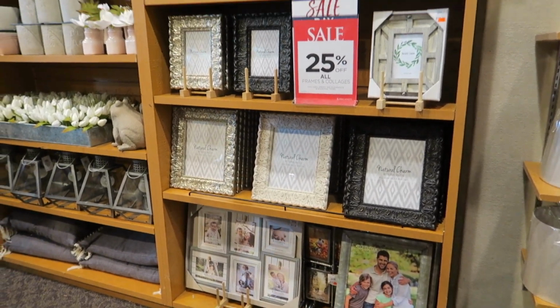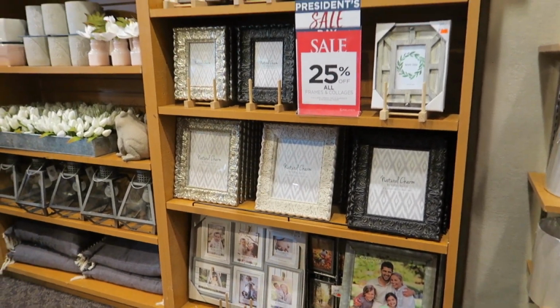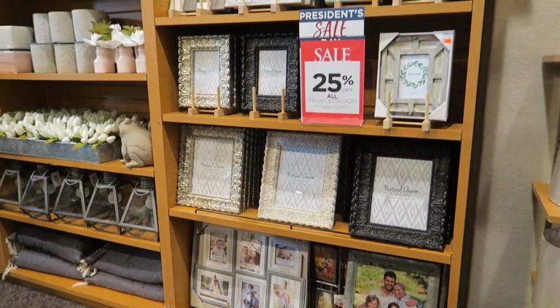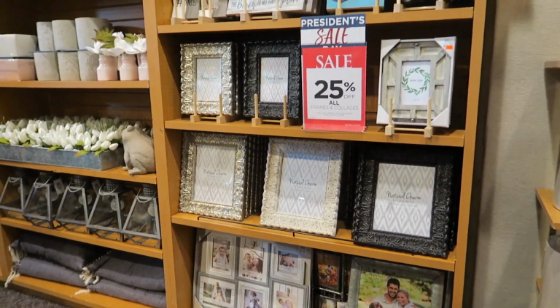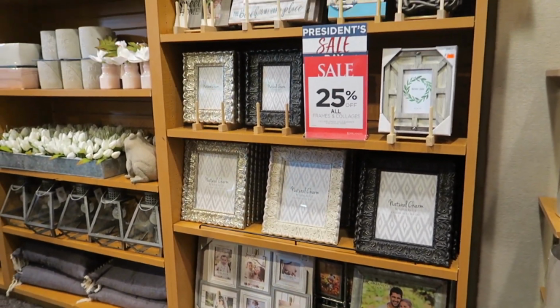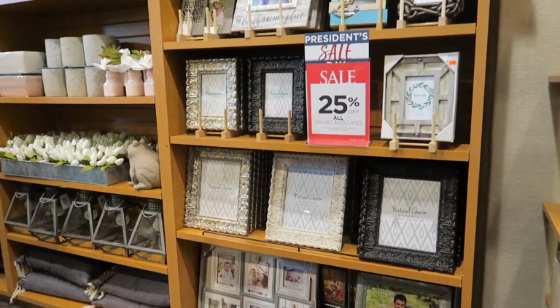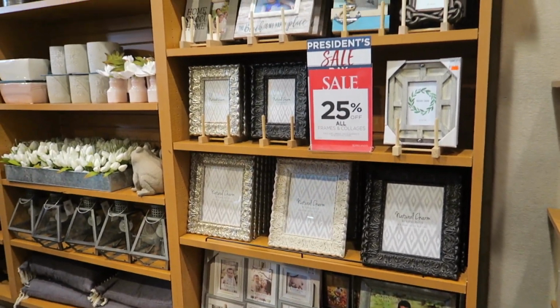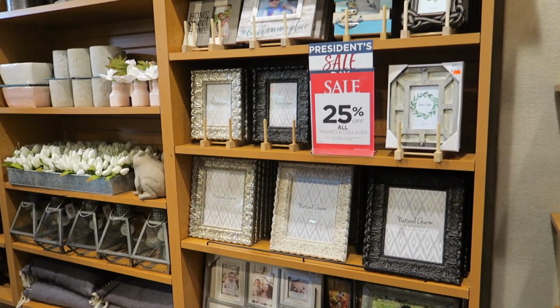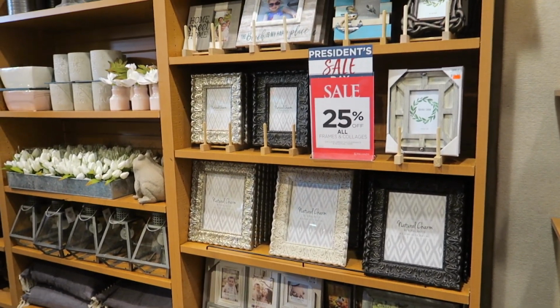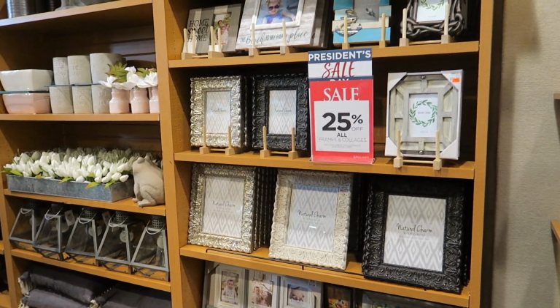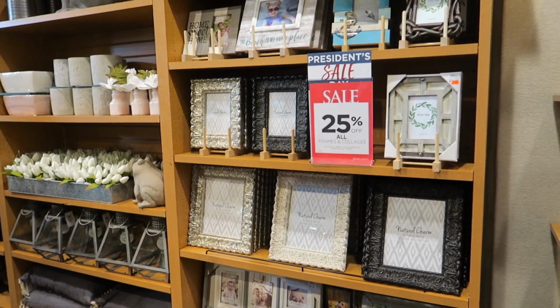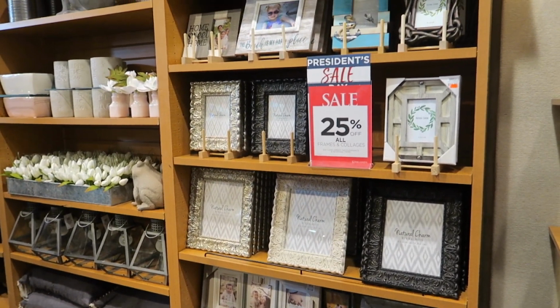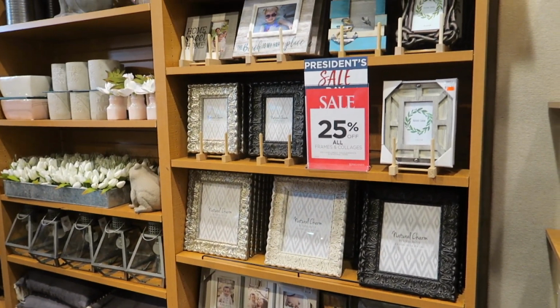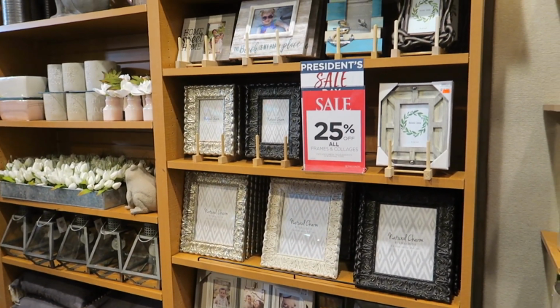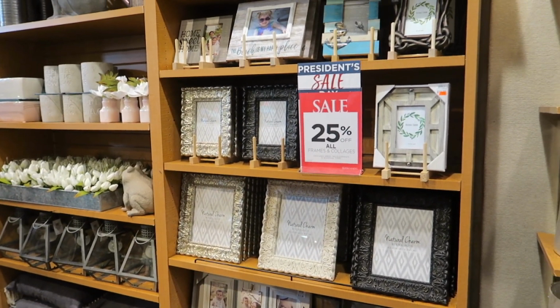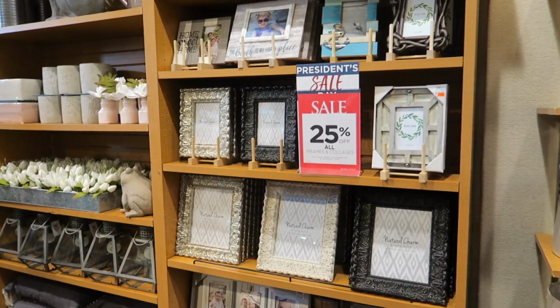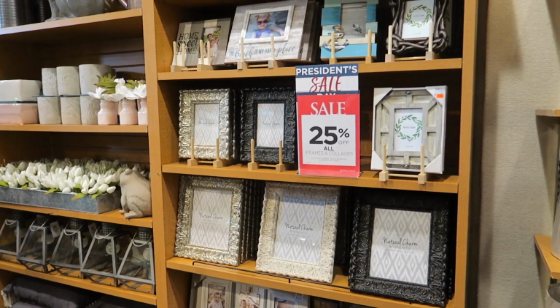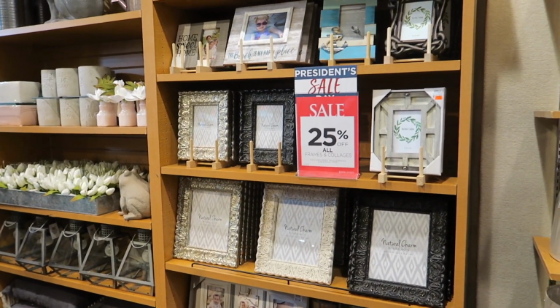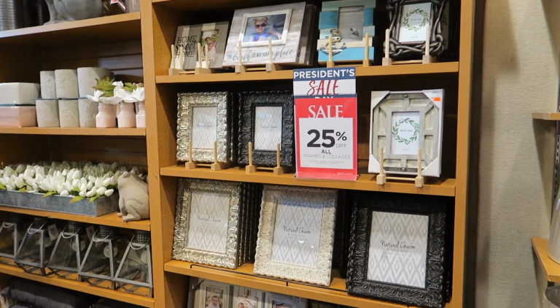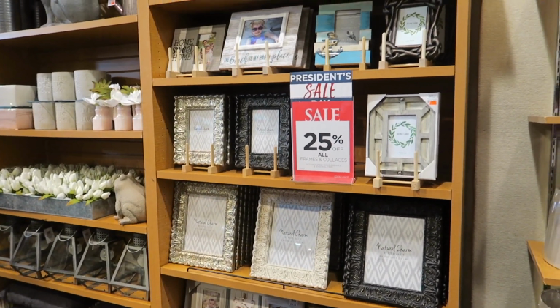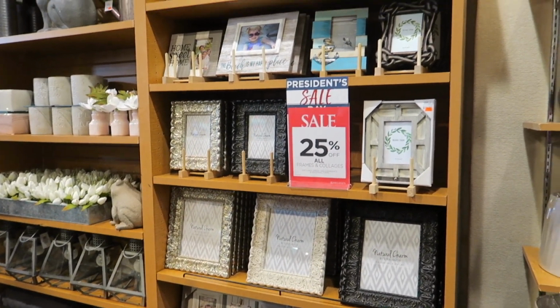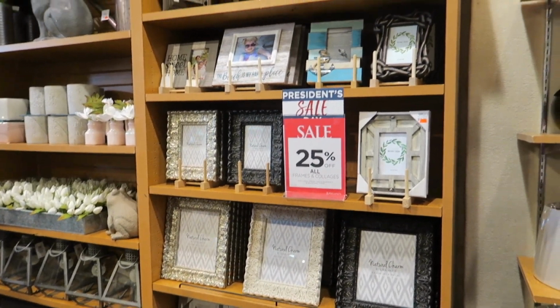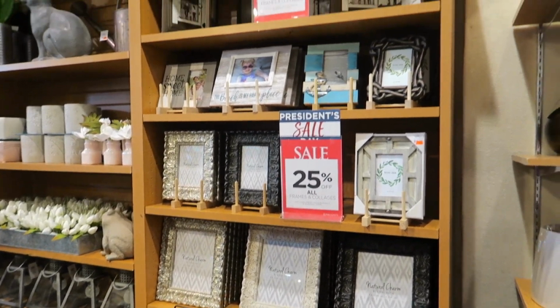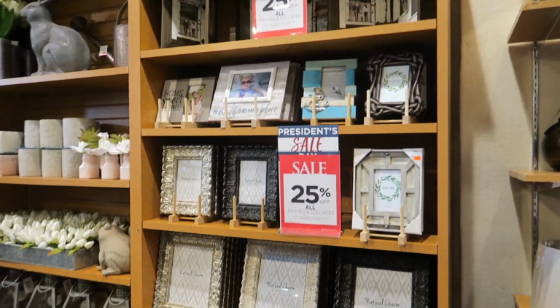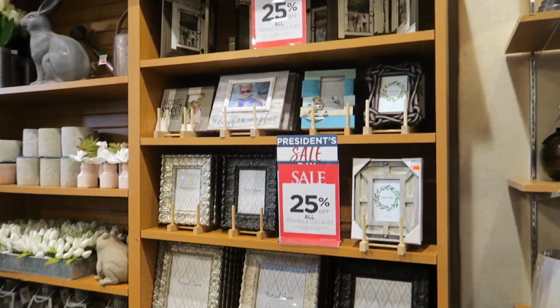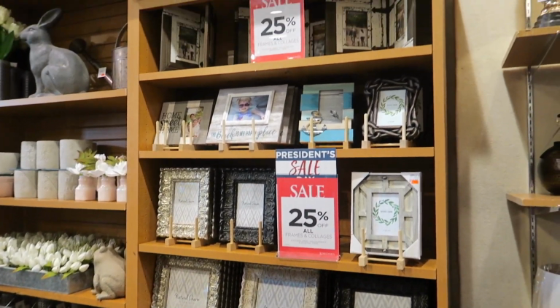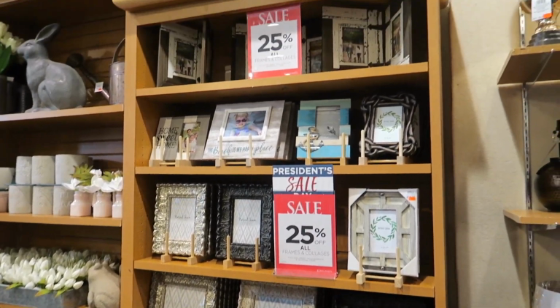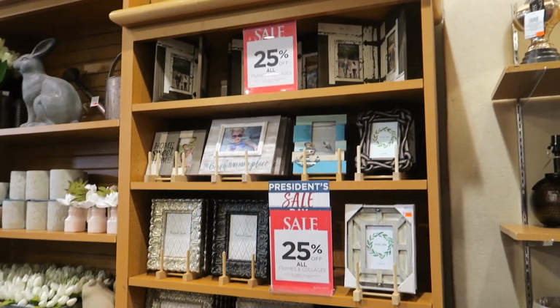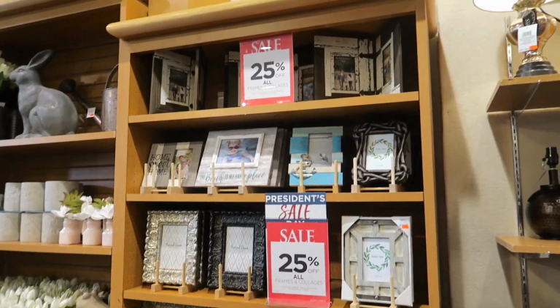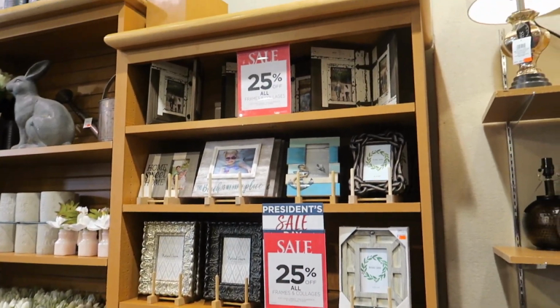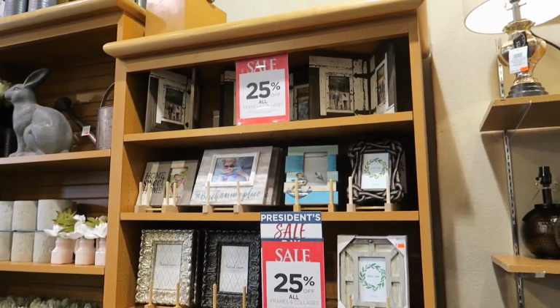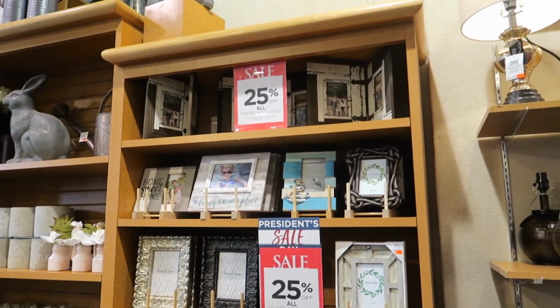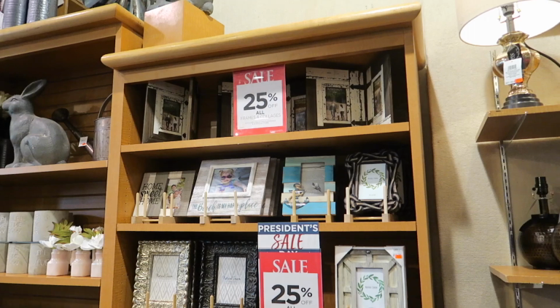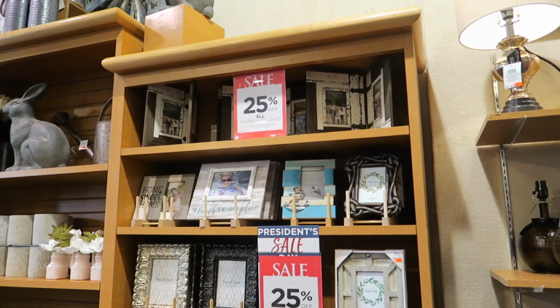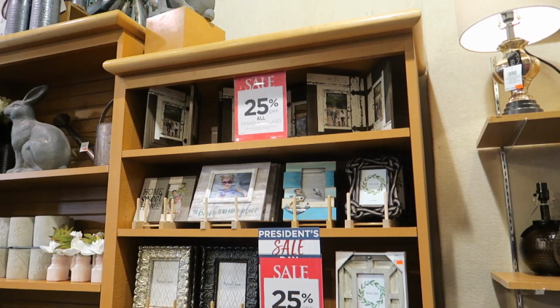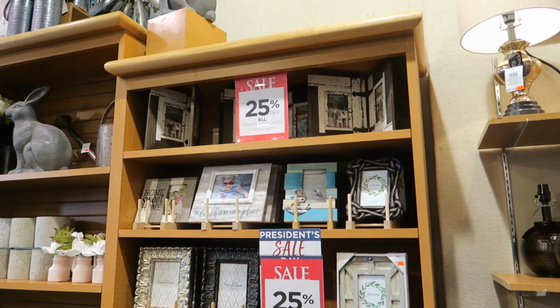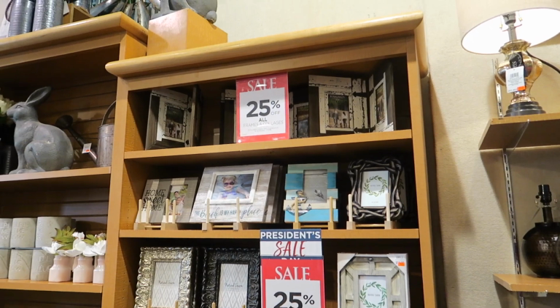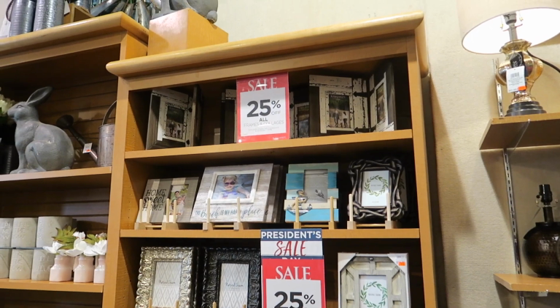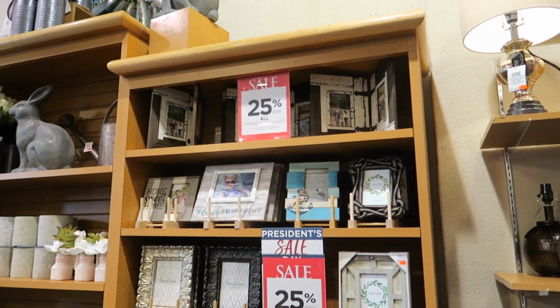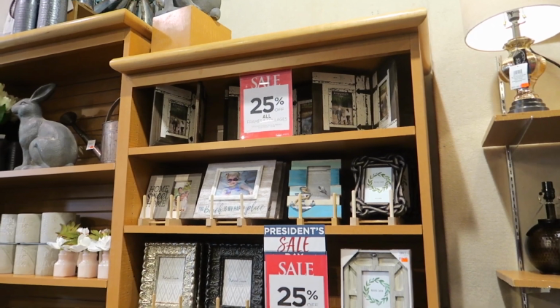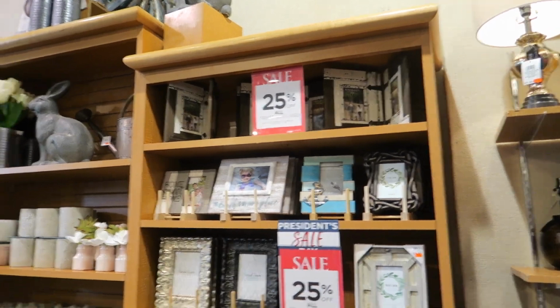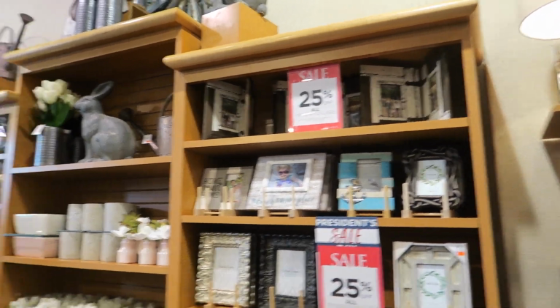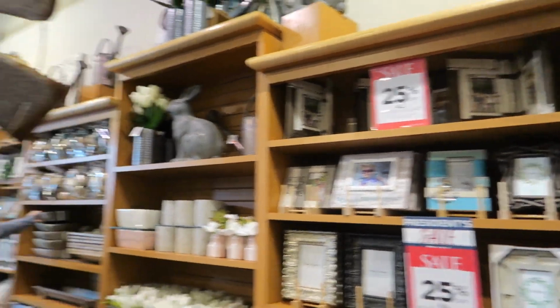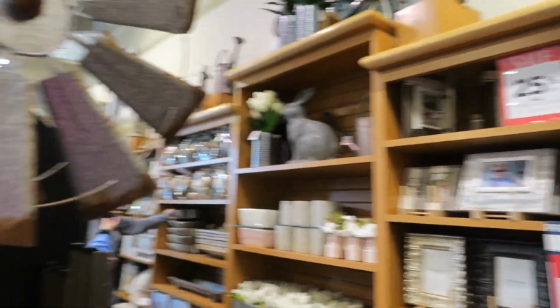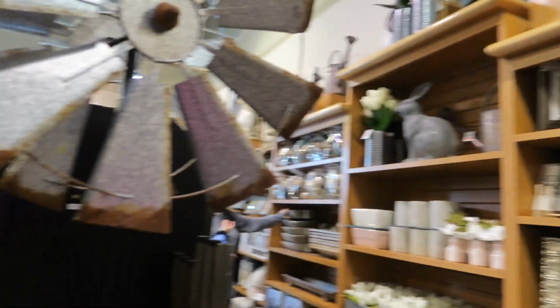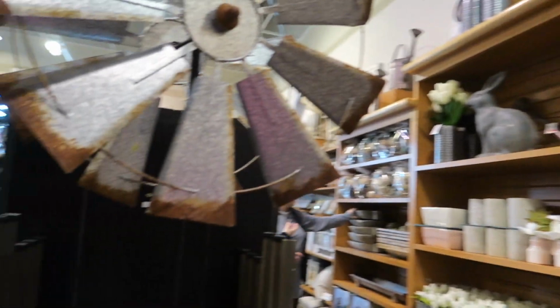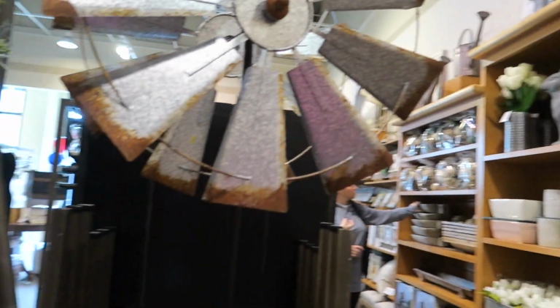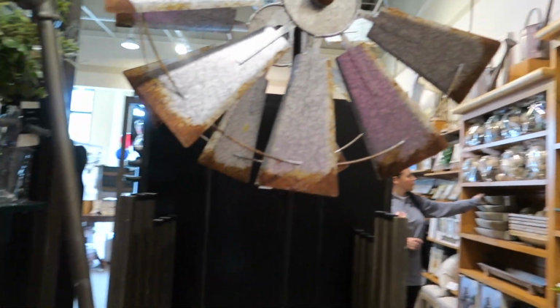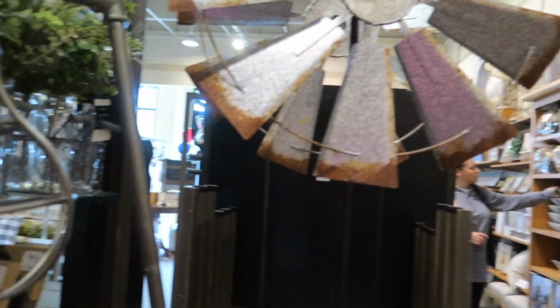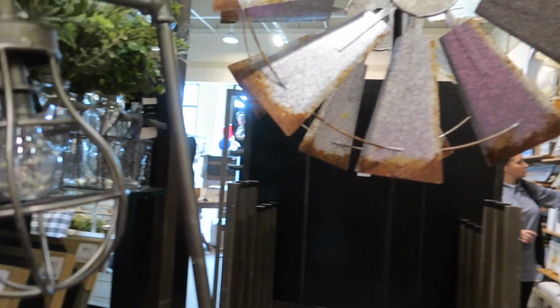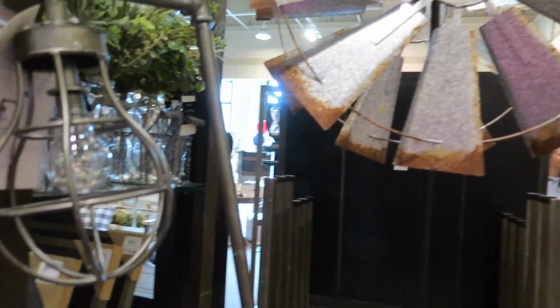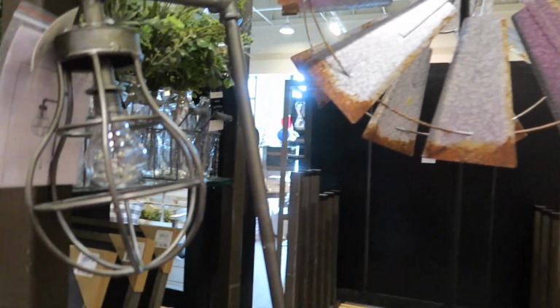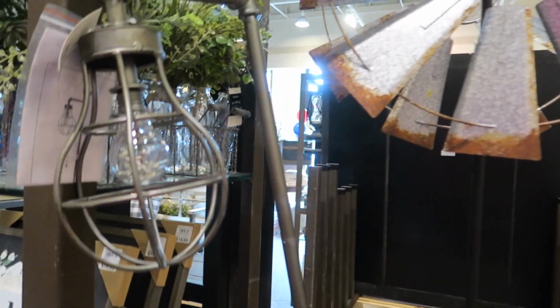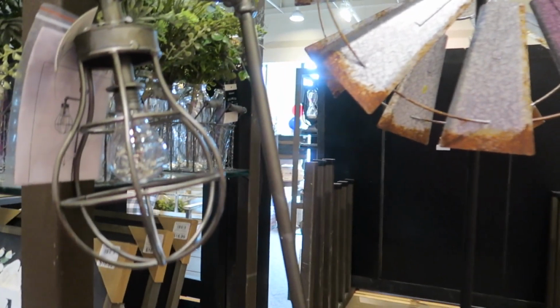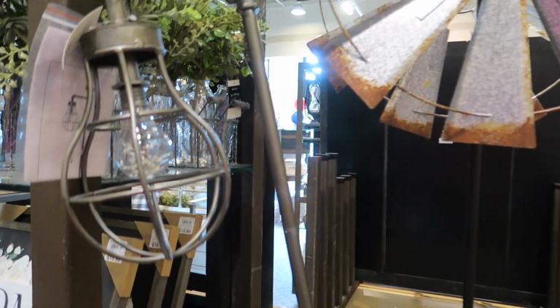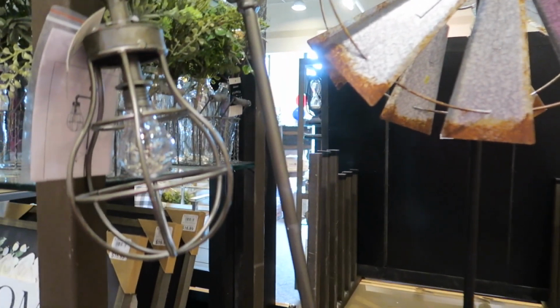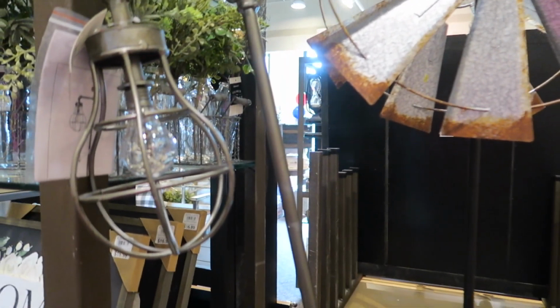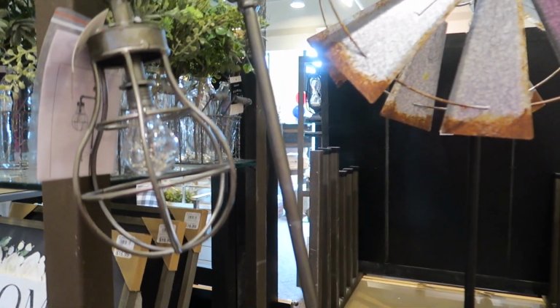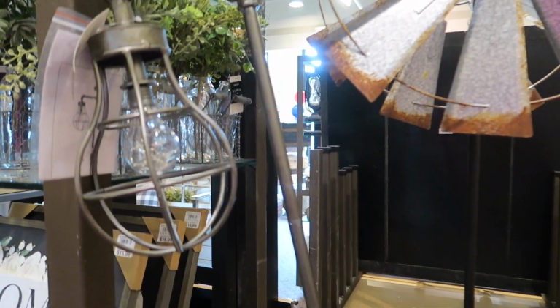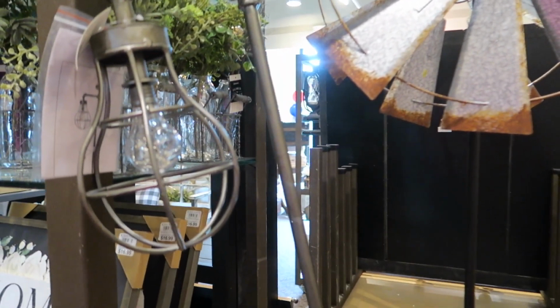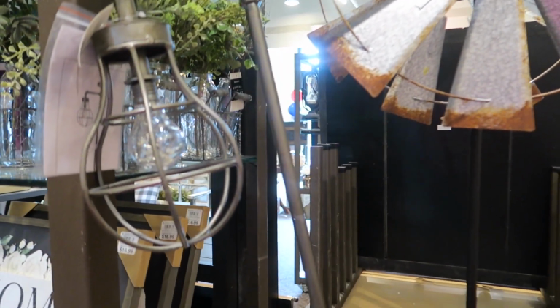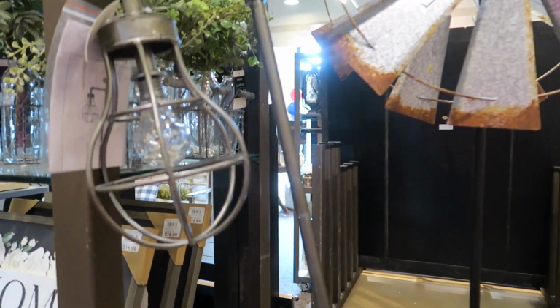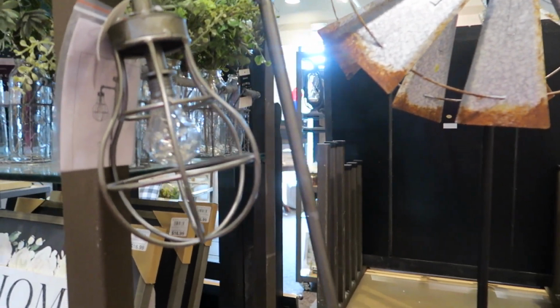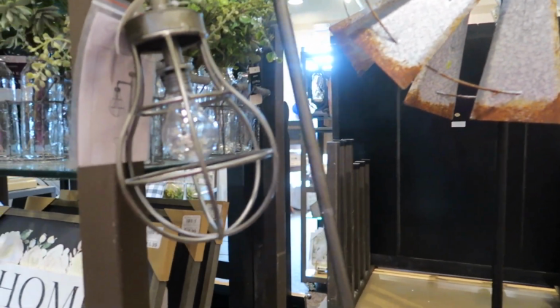How much is that? Can you see a price? It's $35 and it's an outdoor solar light. I really like that.